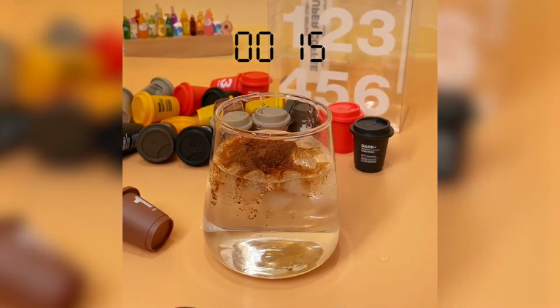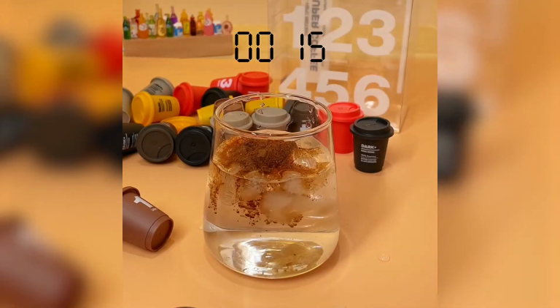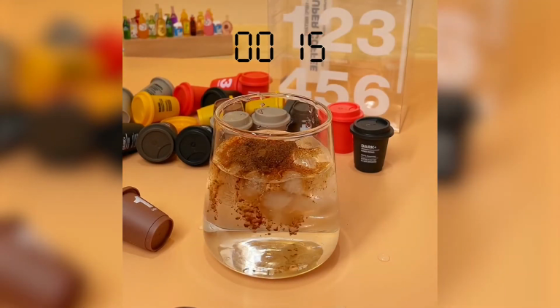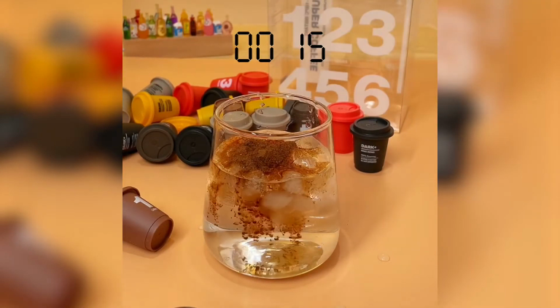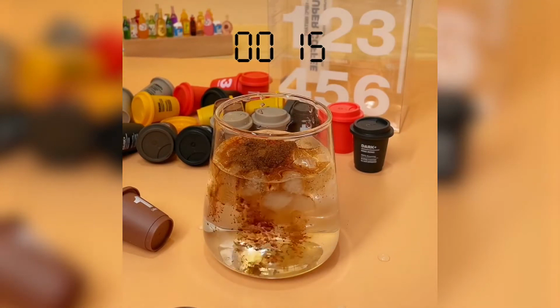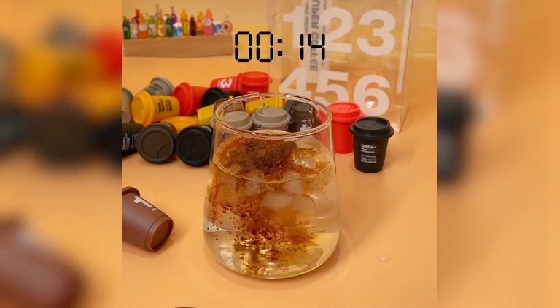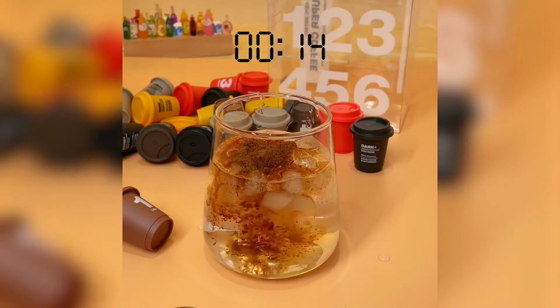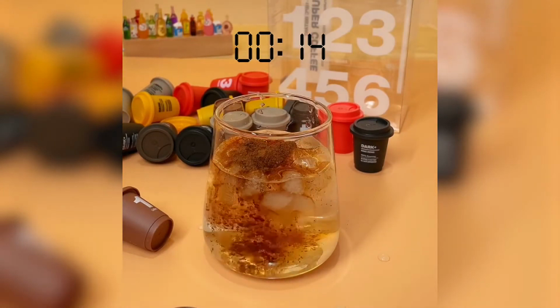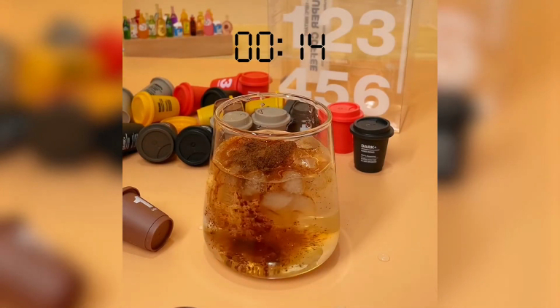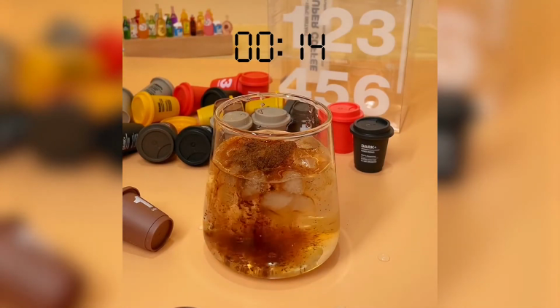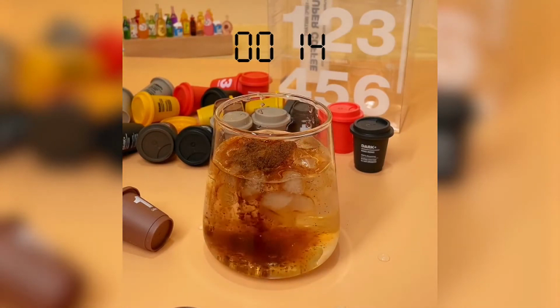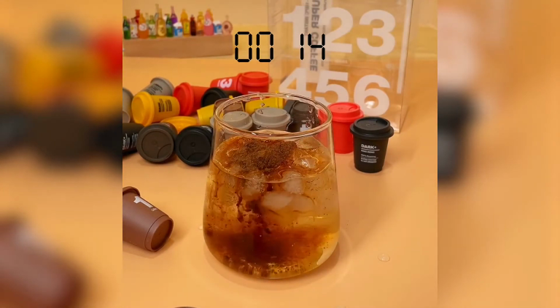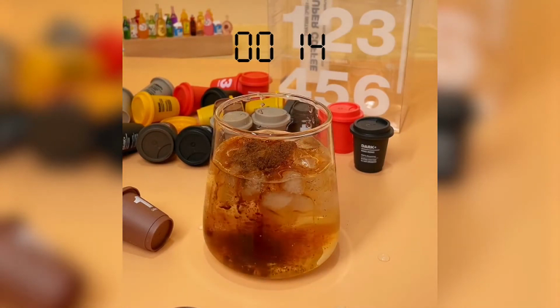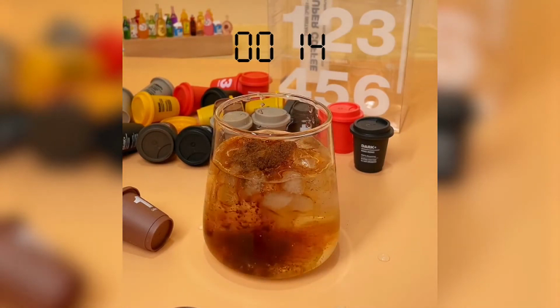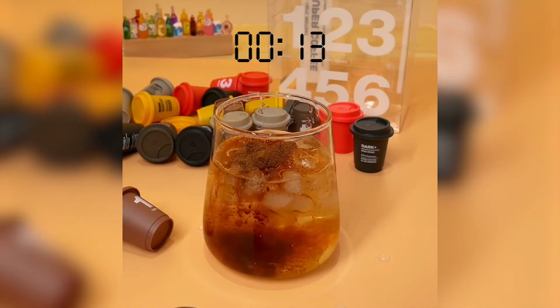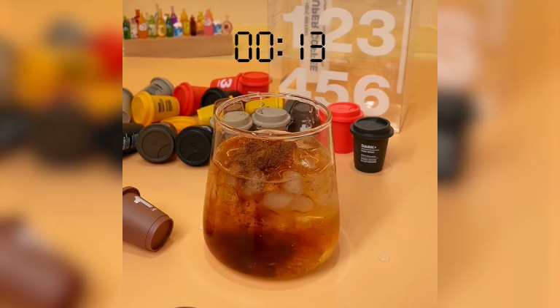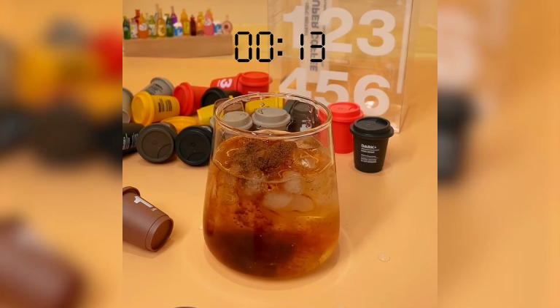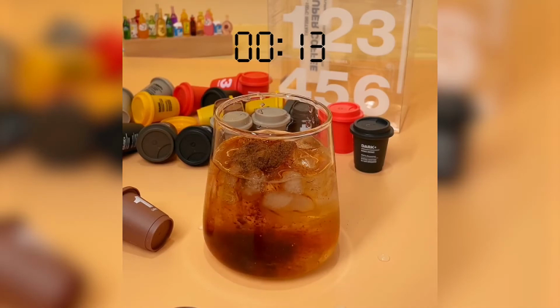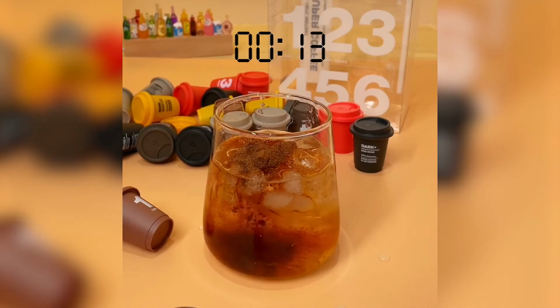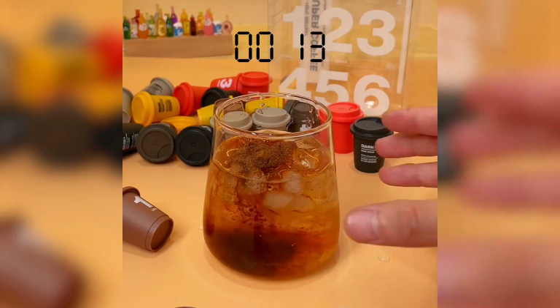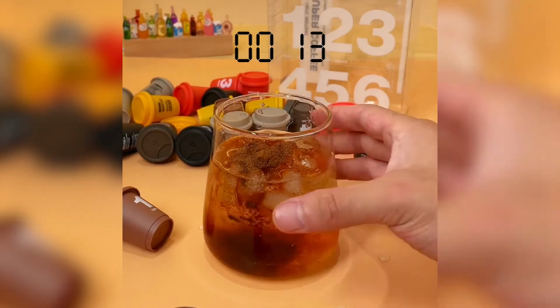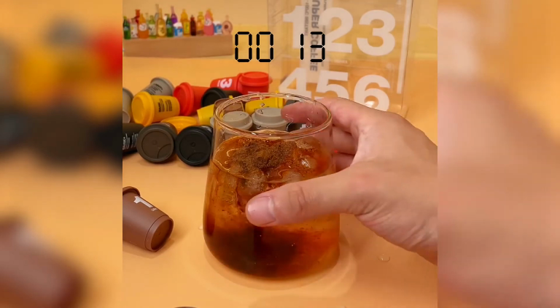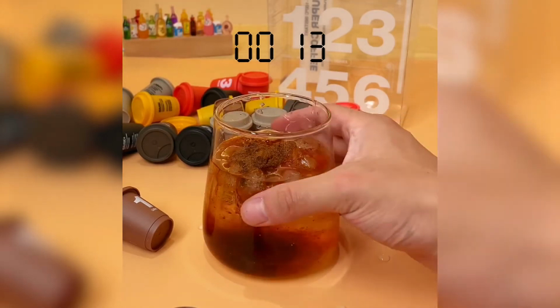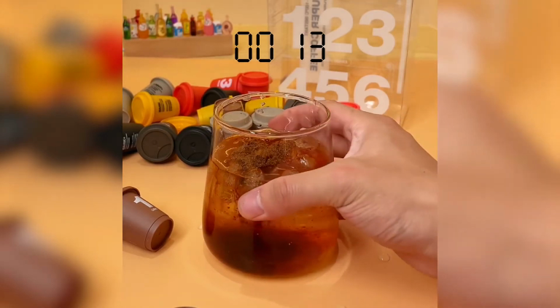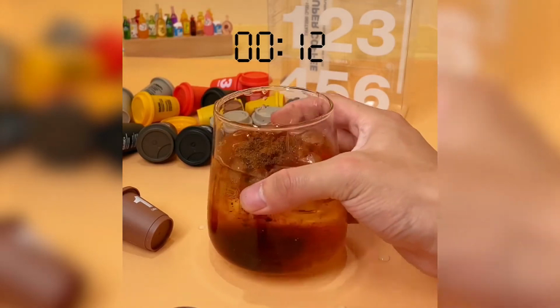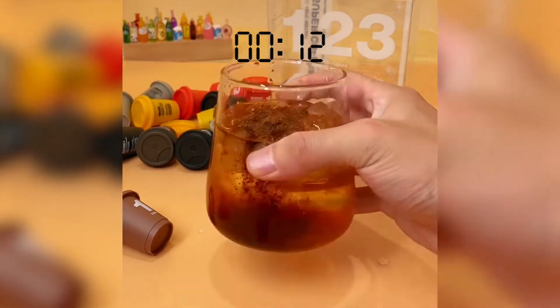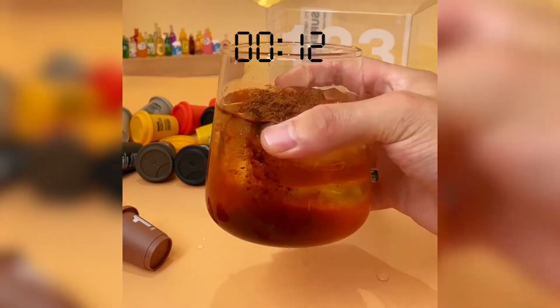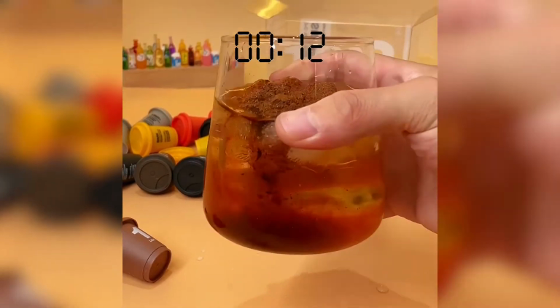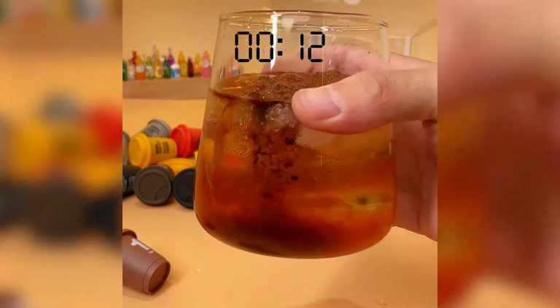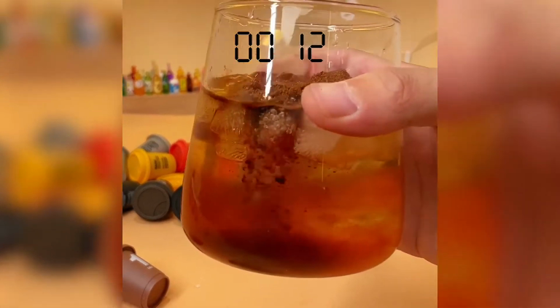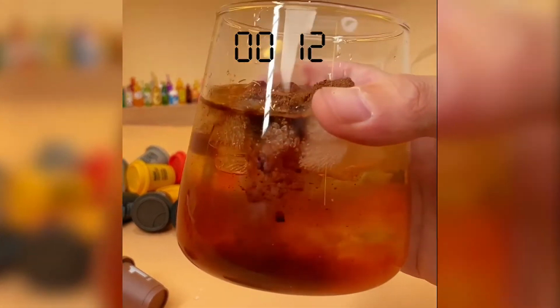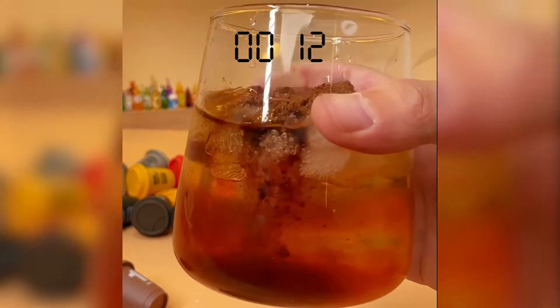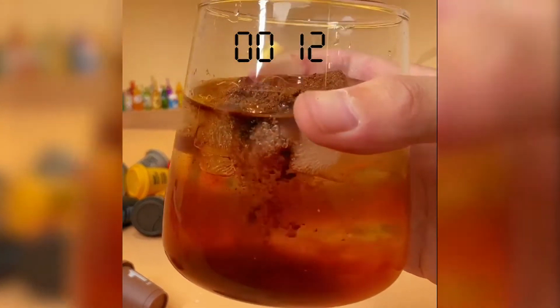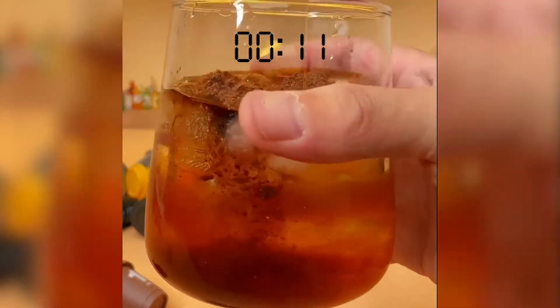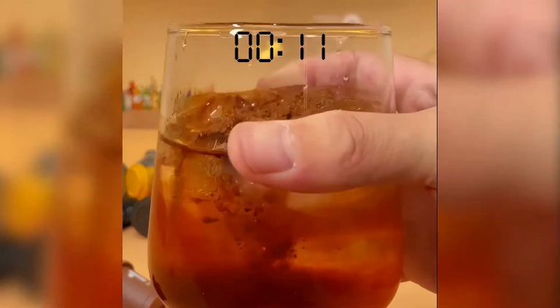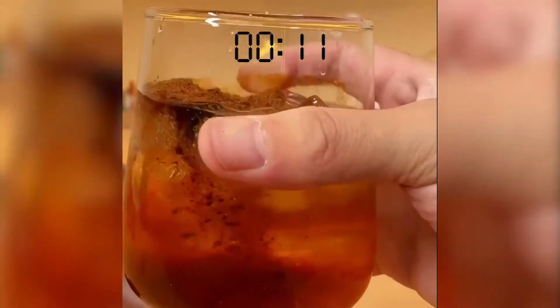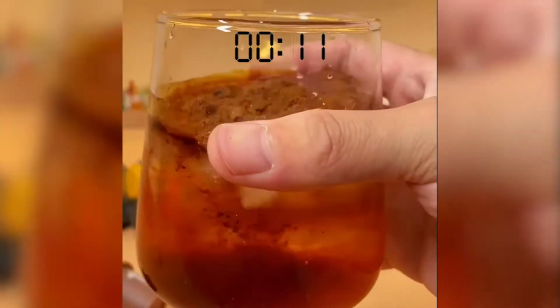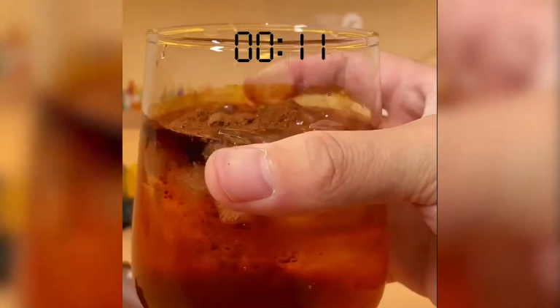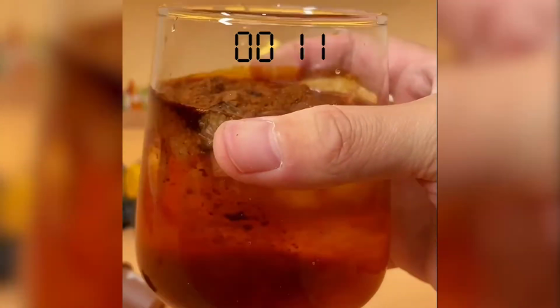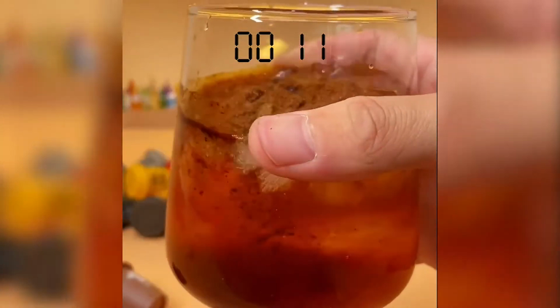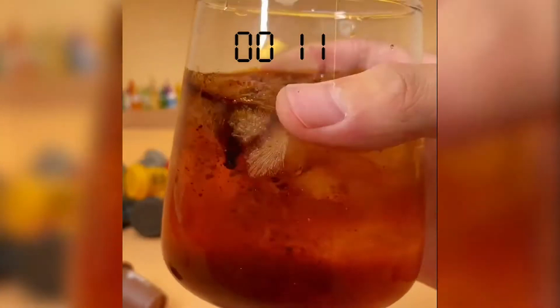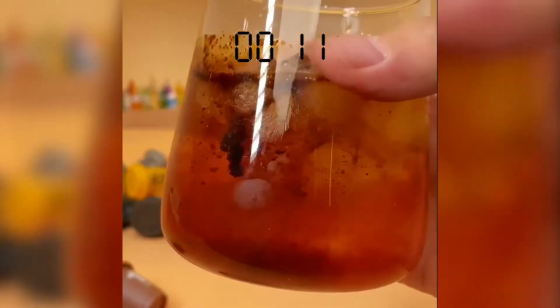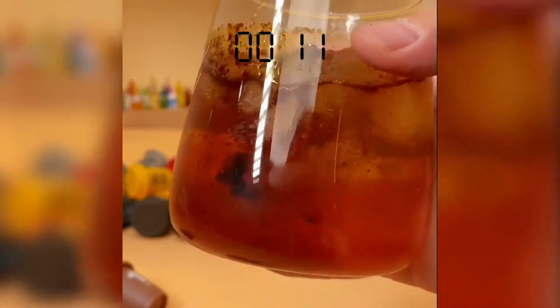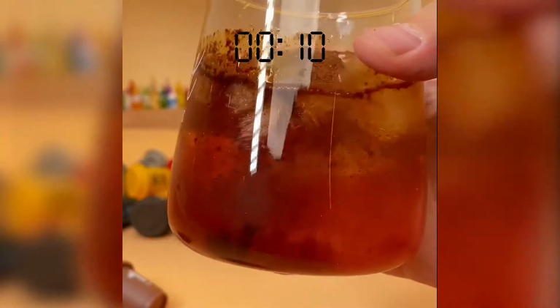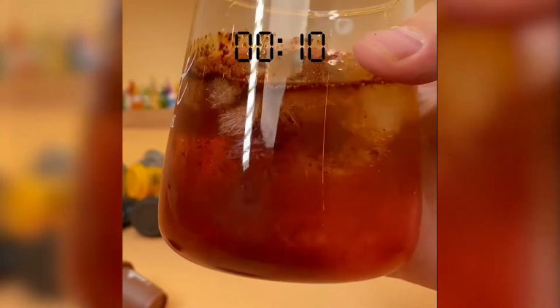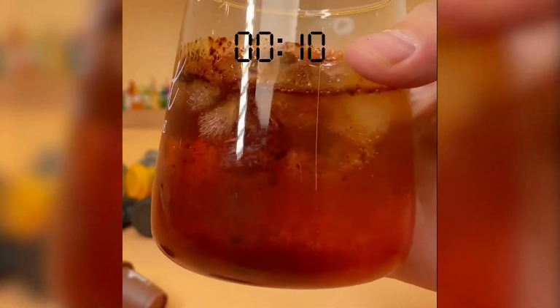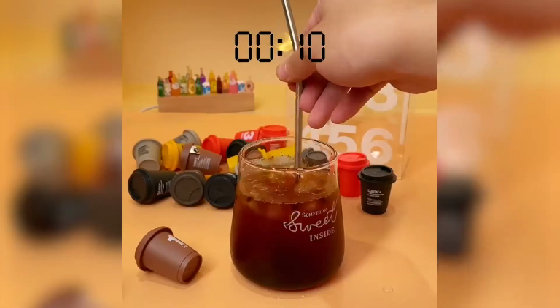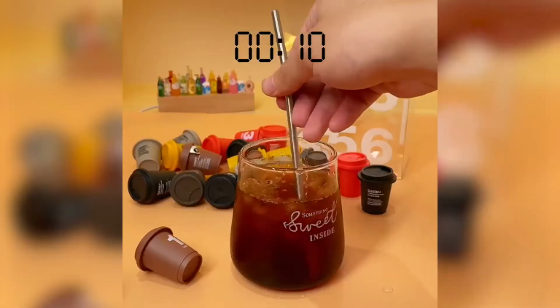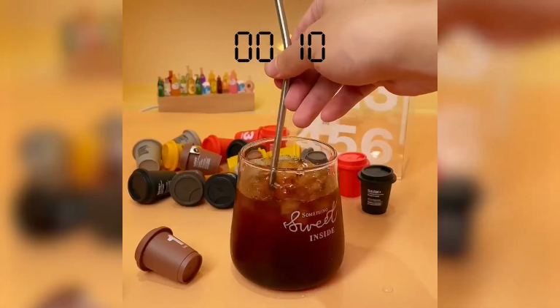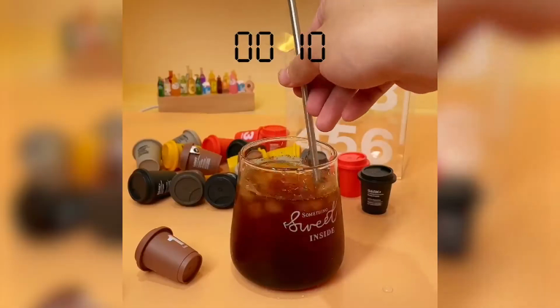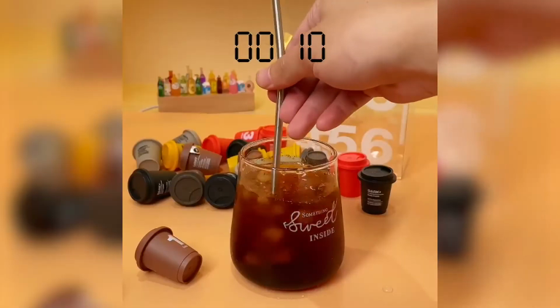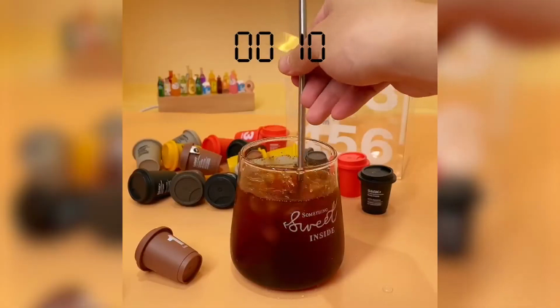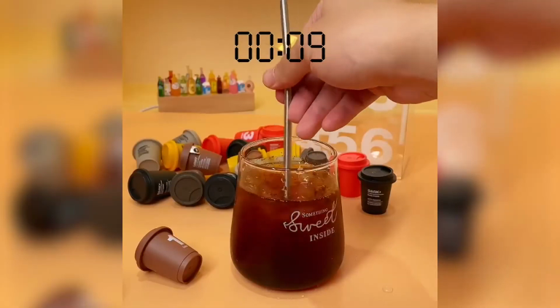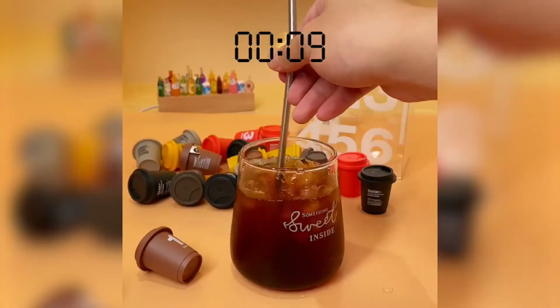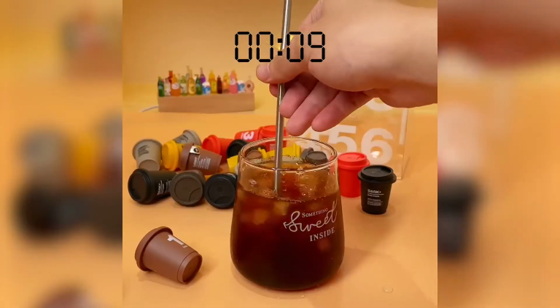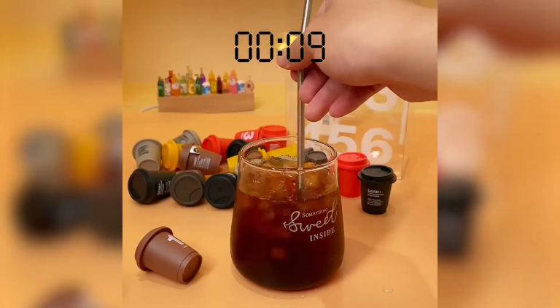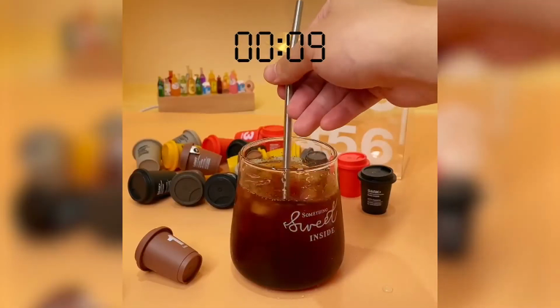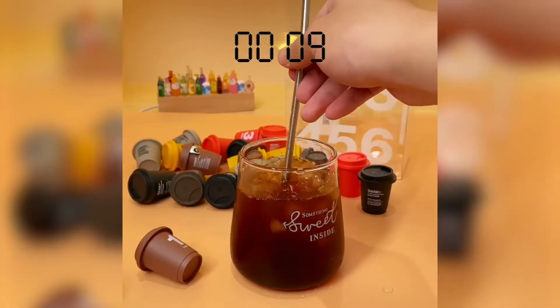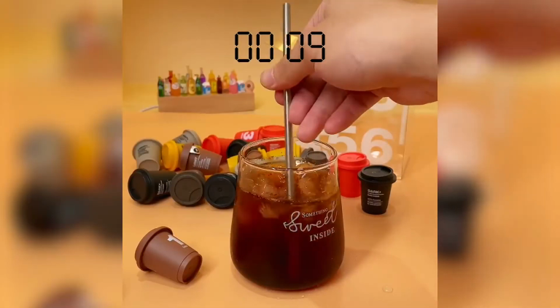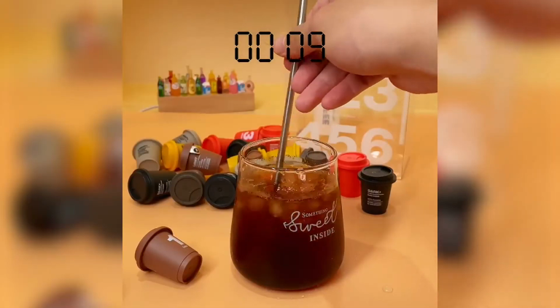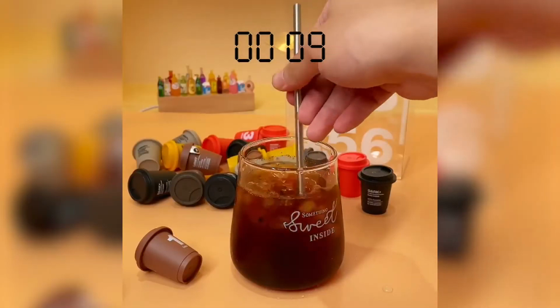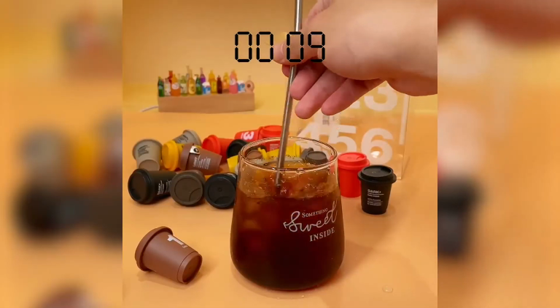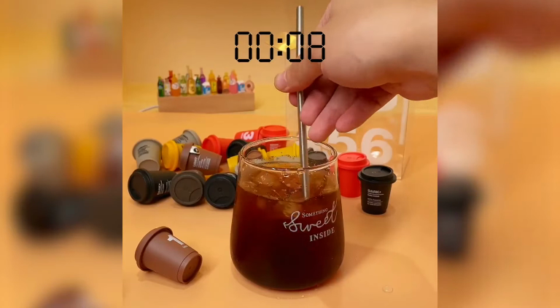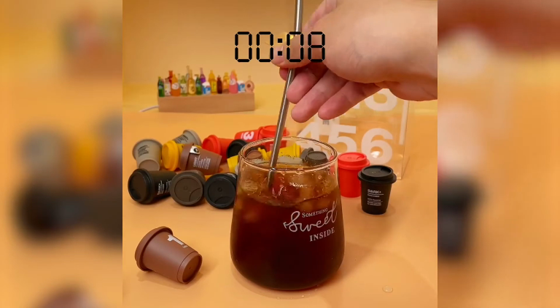See how quickly it dissolved in ice water? Ta-da! Just a few seconds, you get your iced coffee ready to serve.